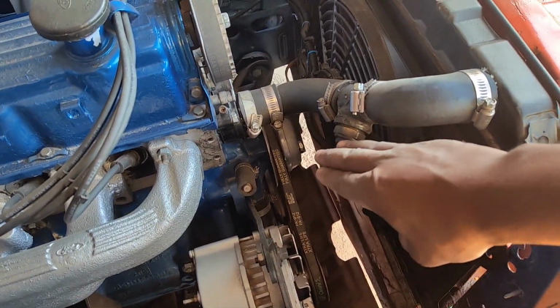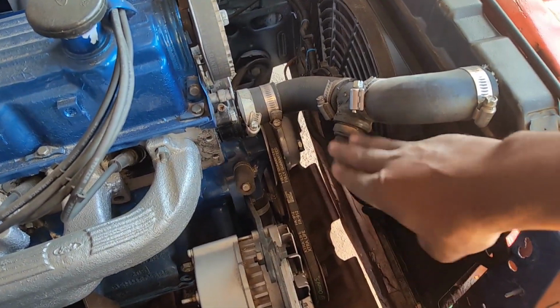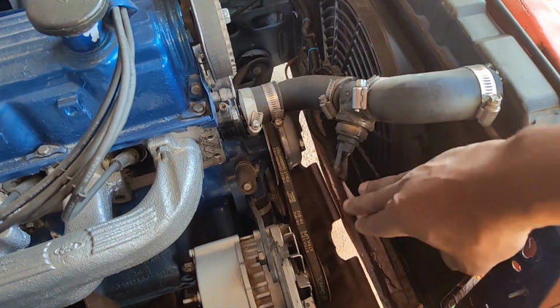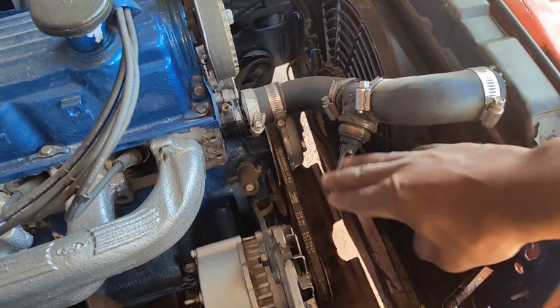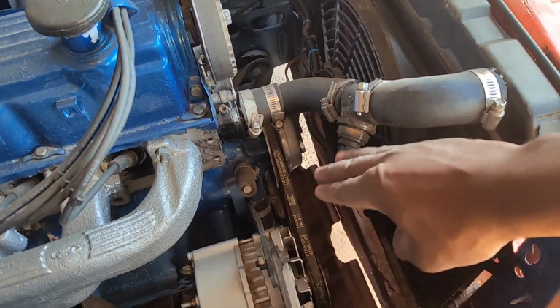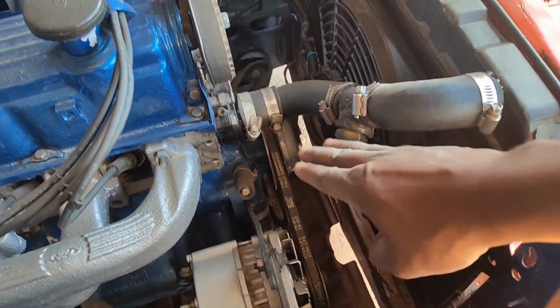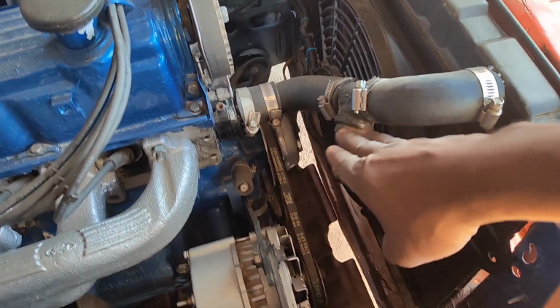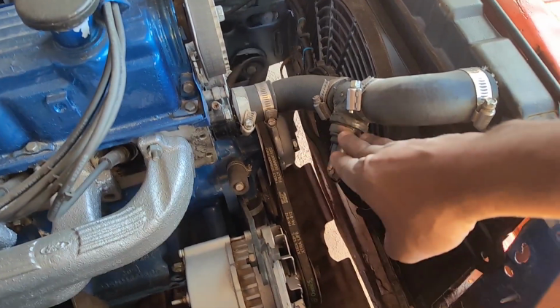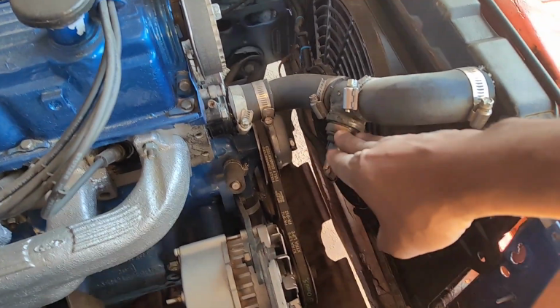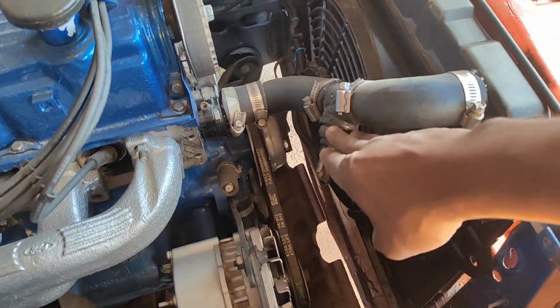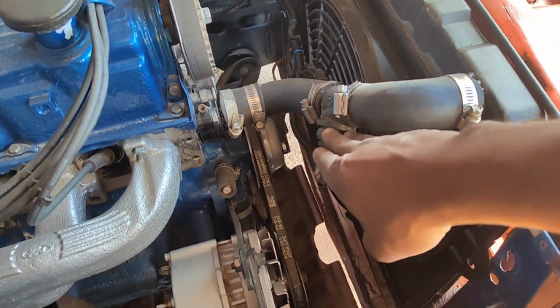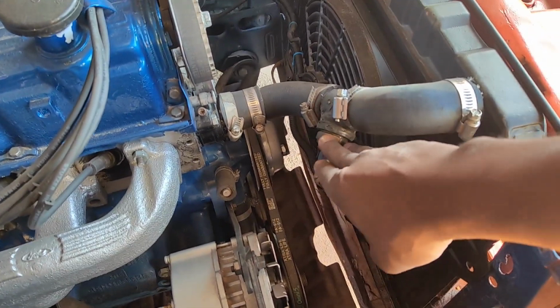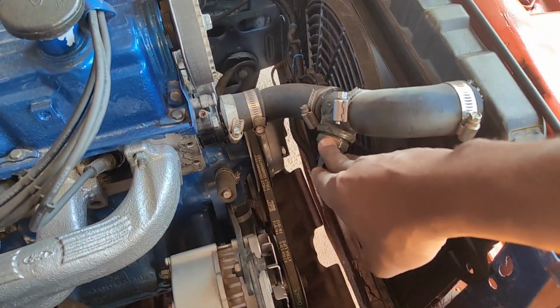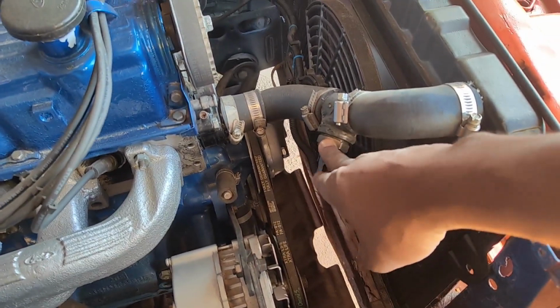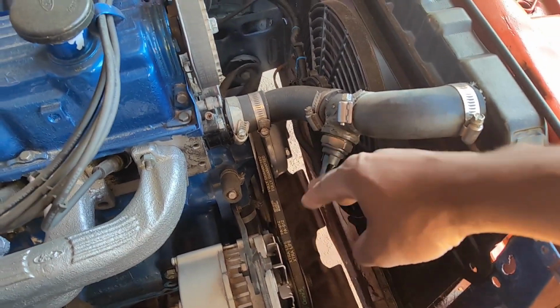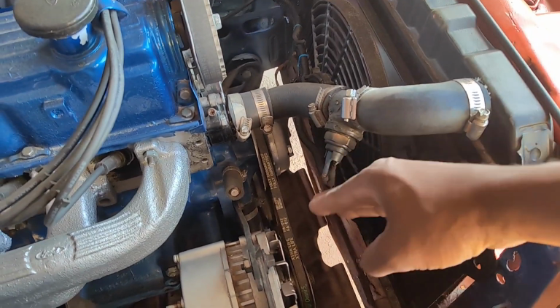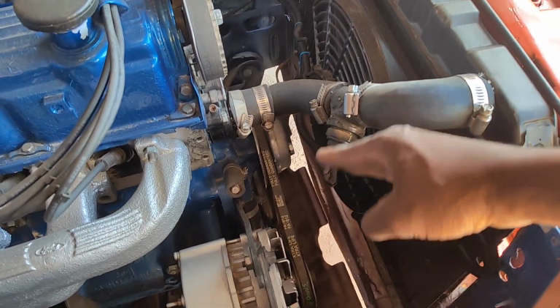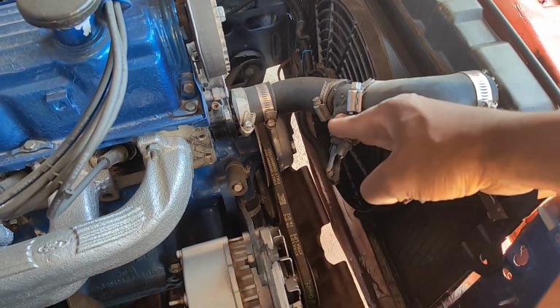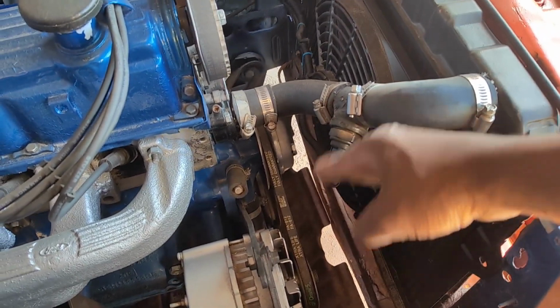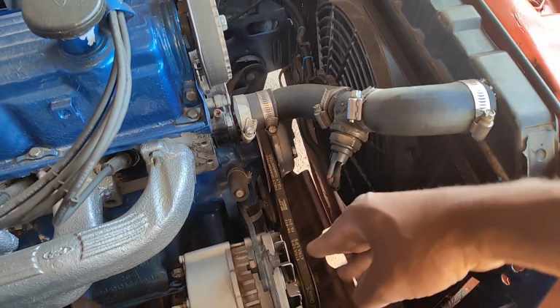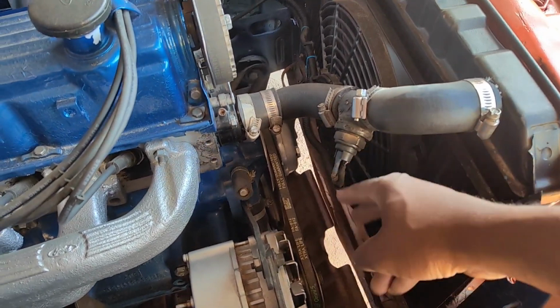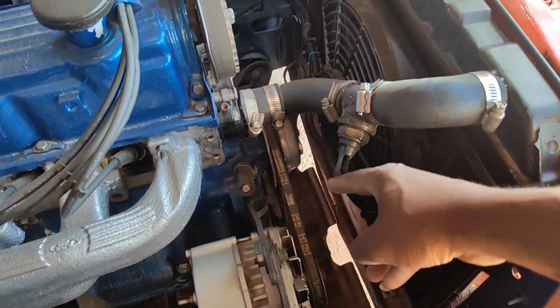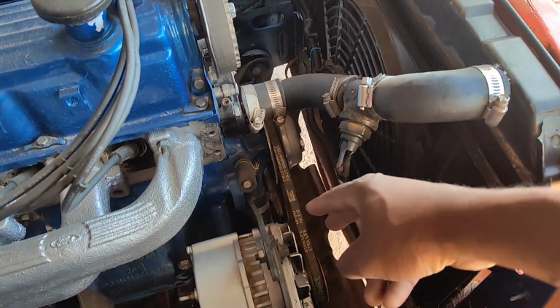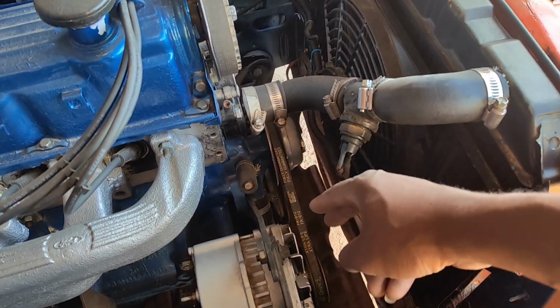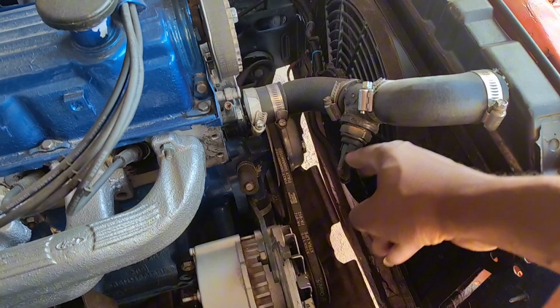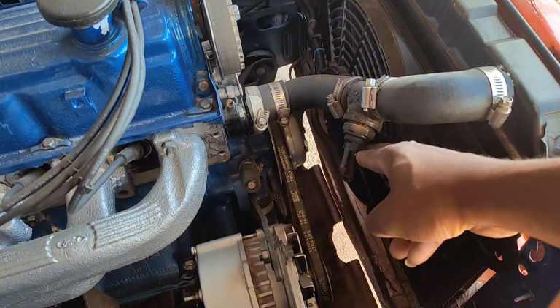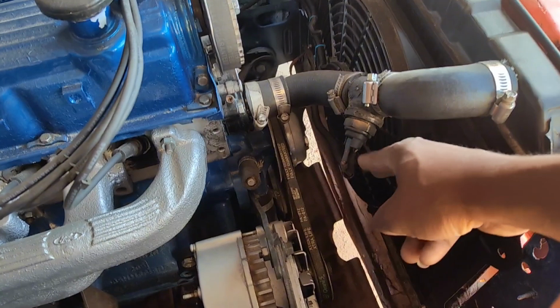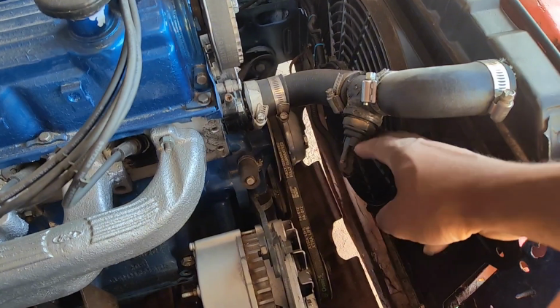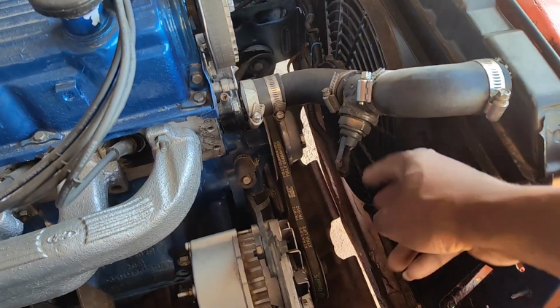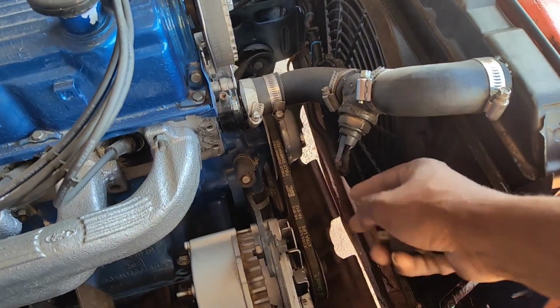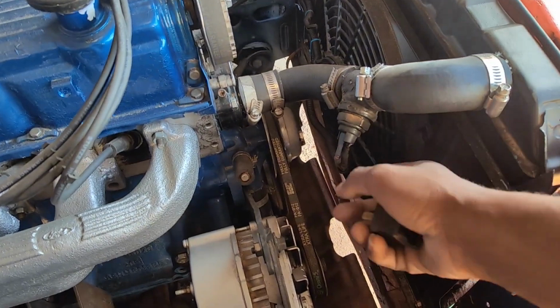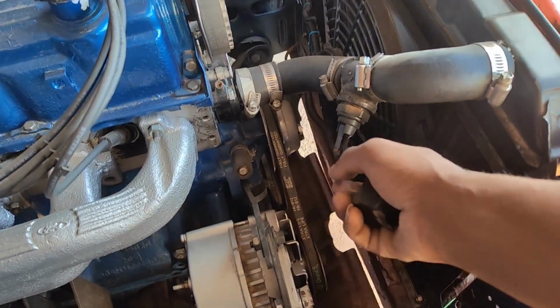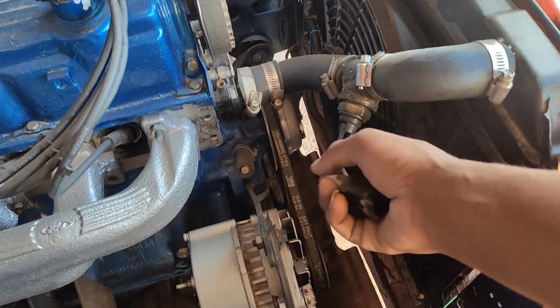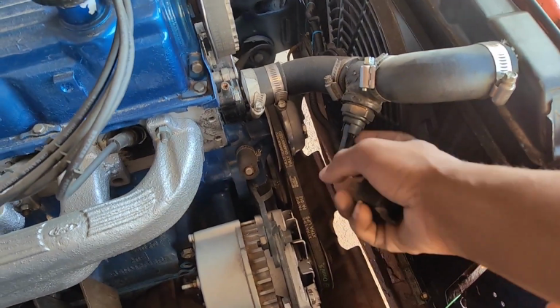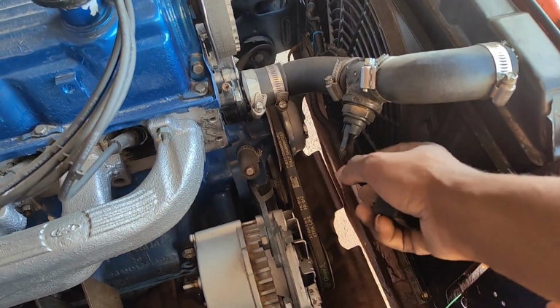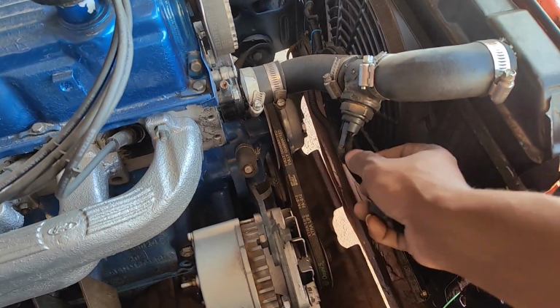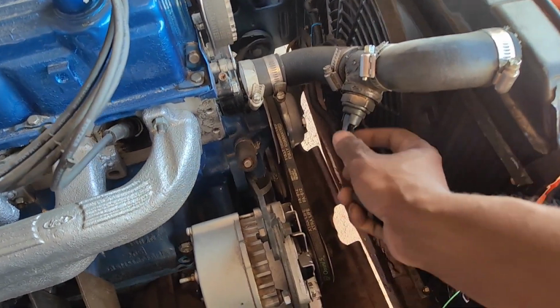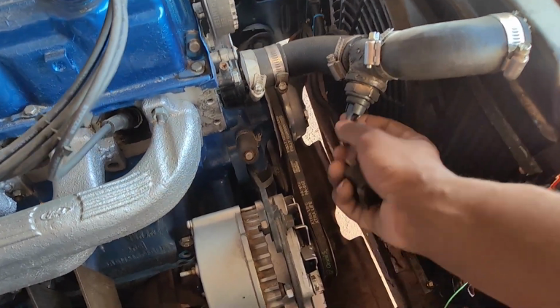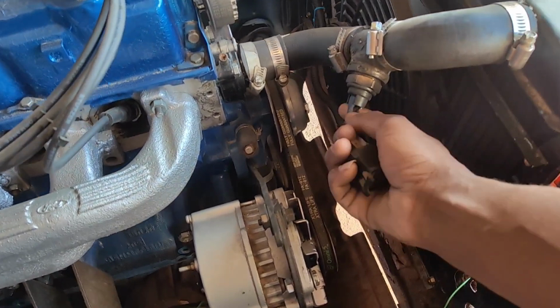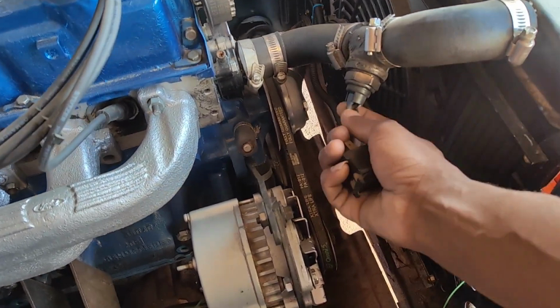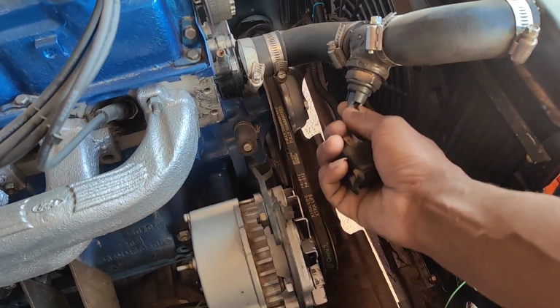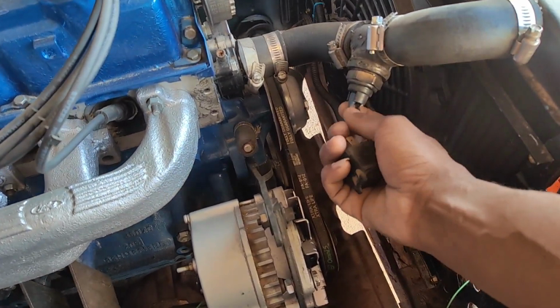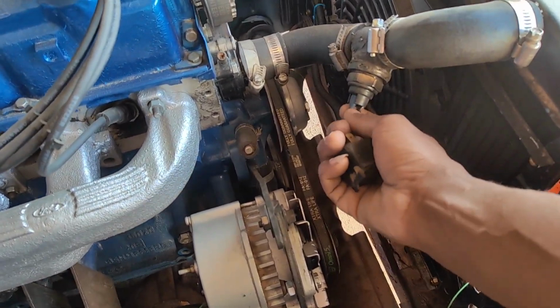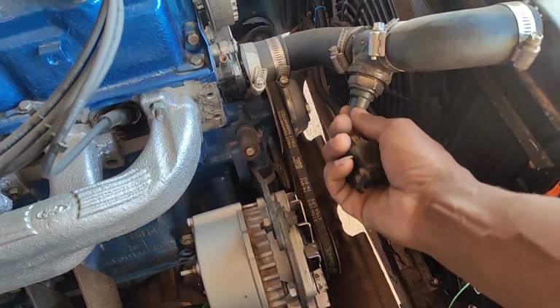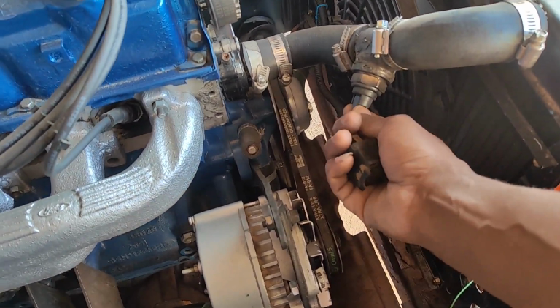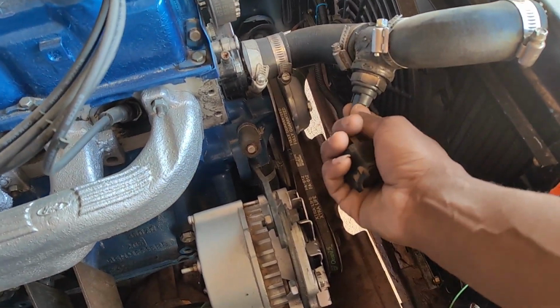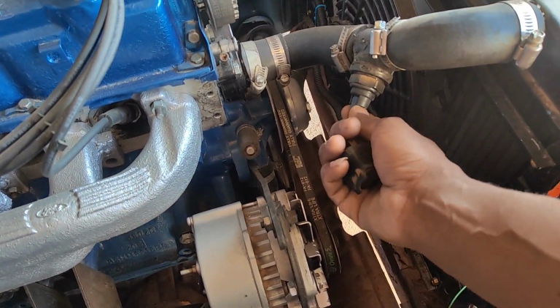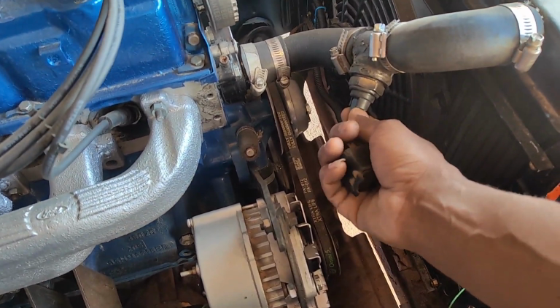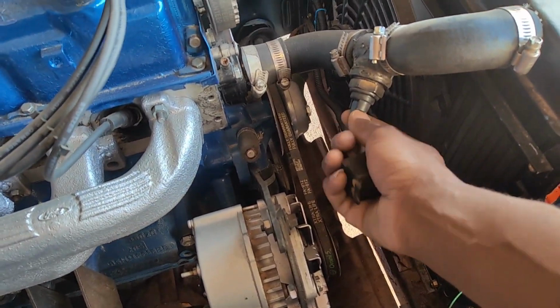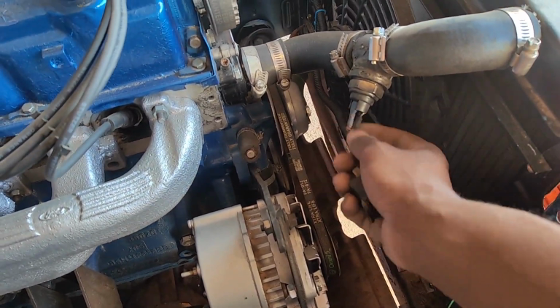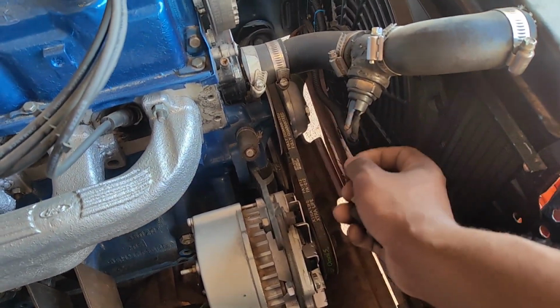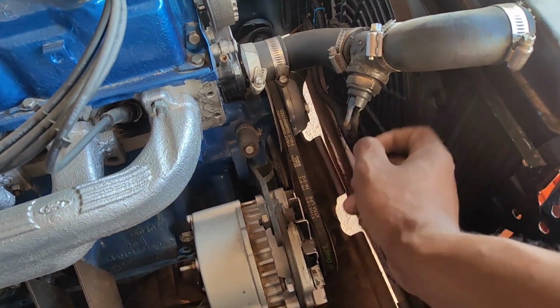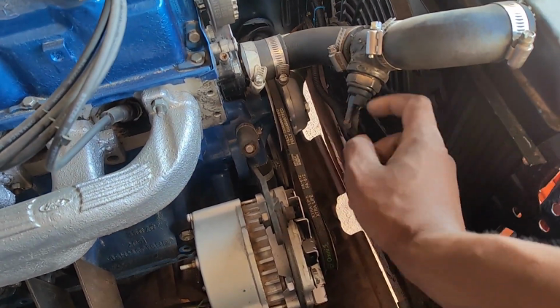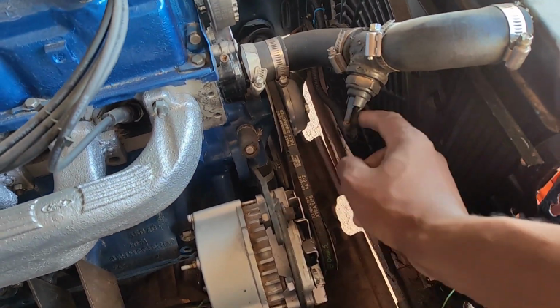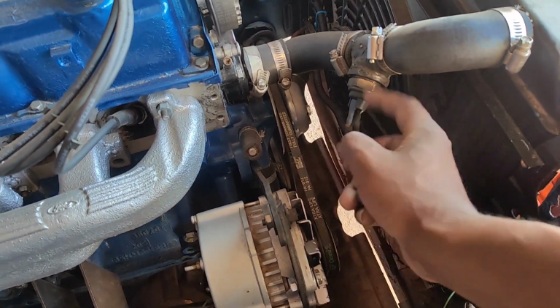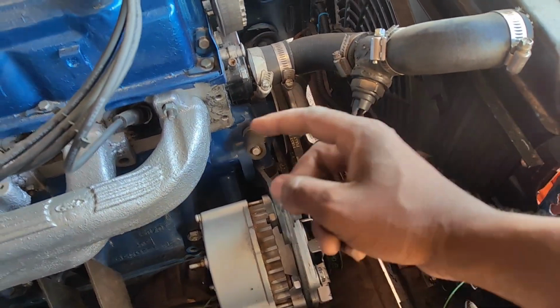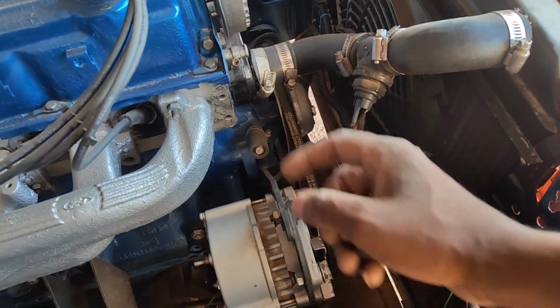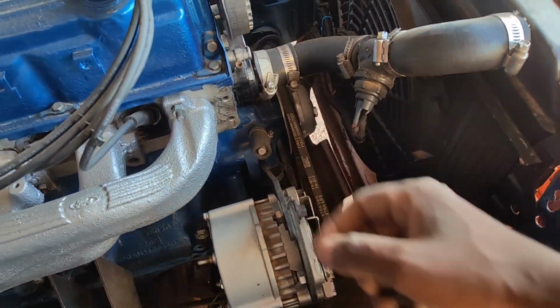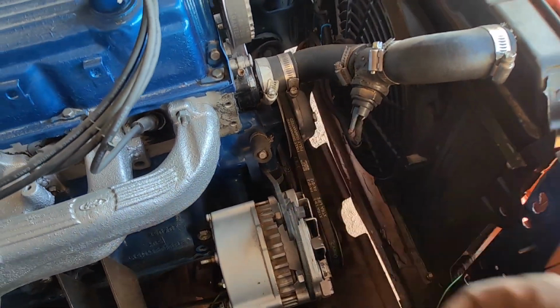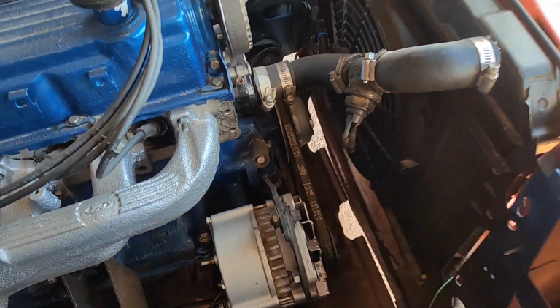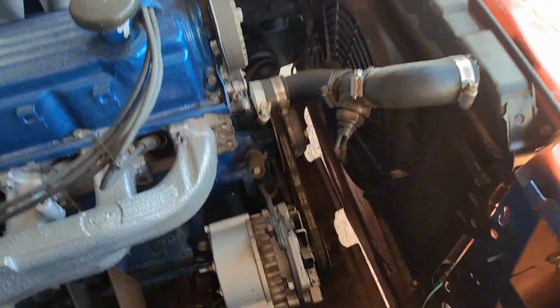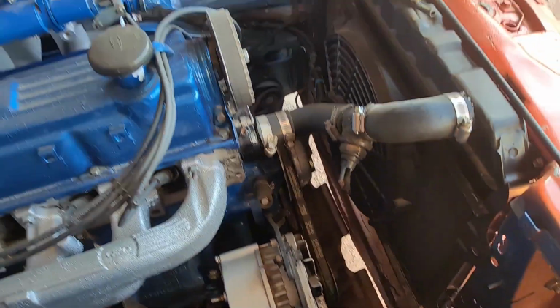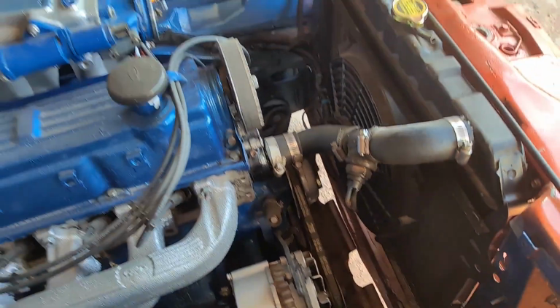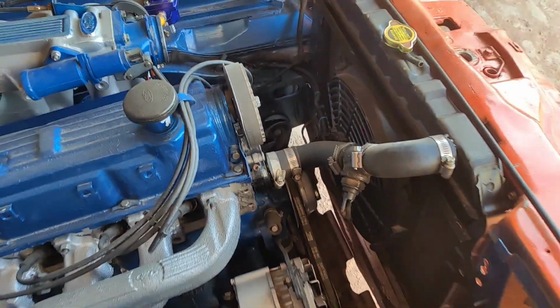What happens is the coolant goes through the temperature switch, and as it heats up it warms up — I don't know if it's a coil or a solenoid in there — that actually engages and bridges these two terminals together, turning the fan on.